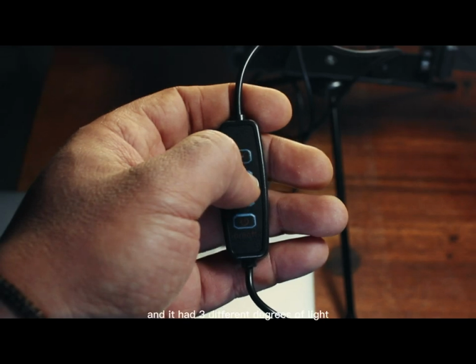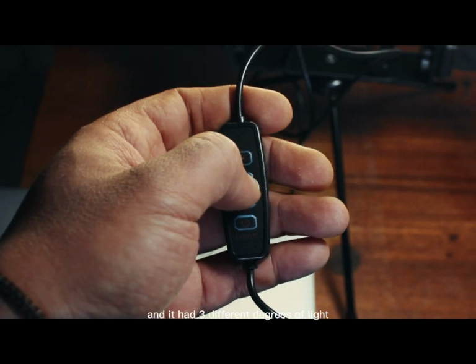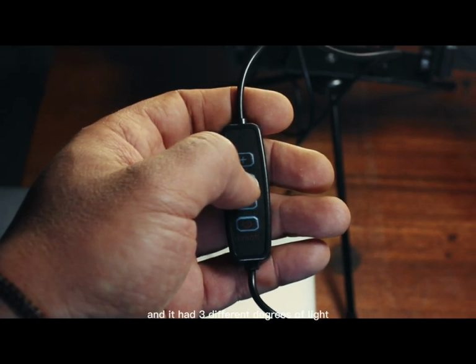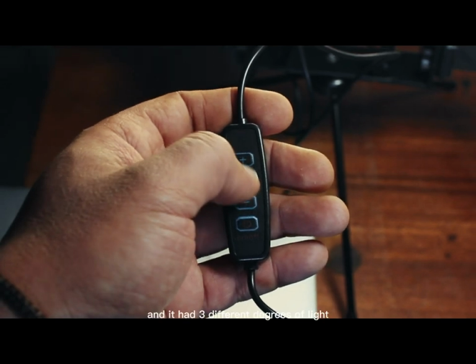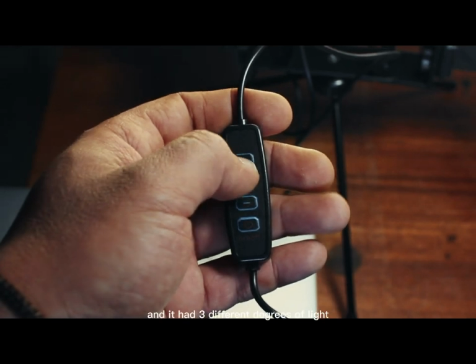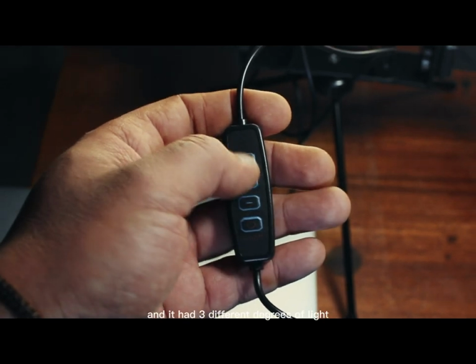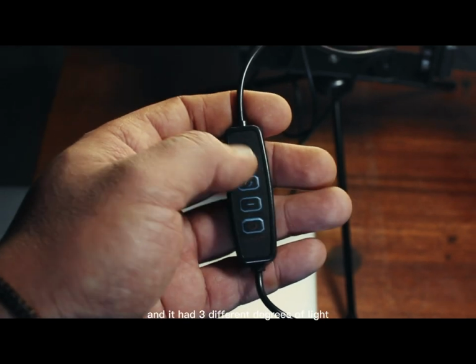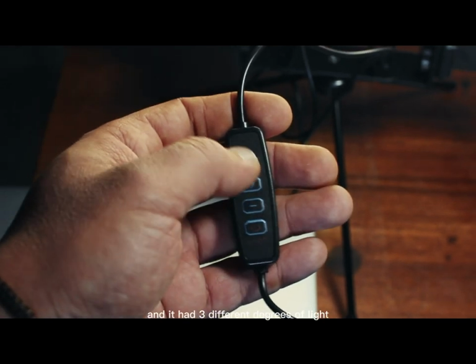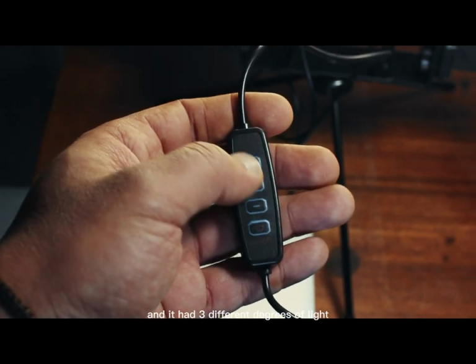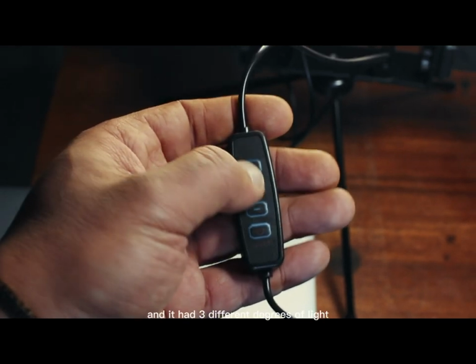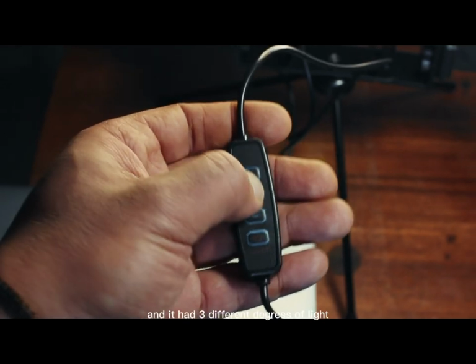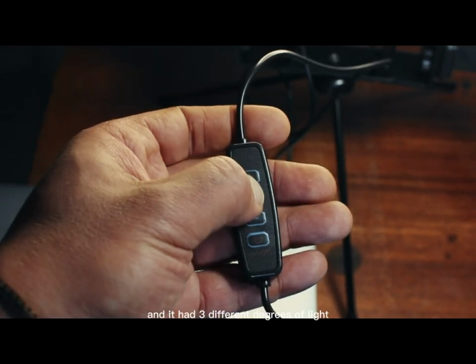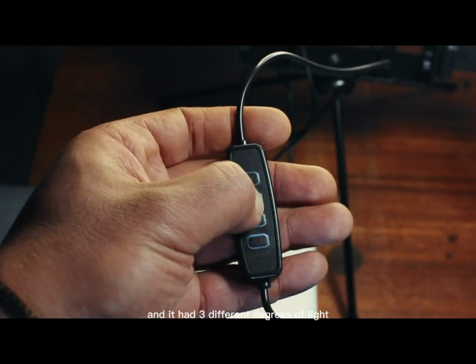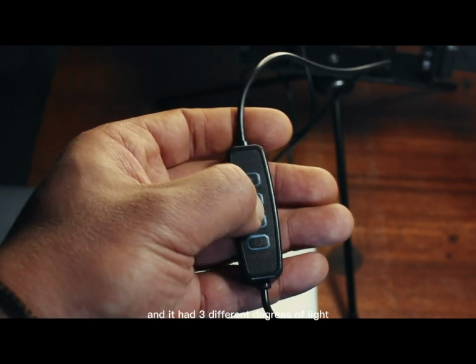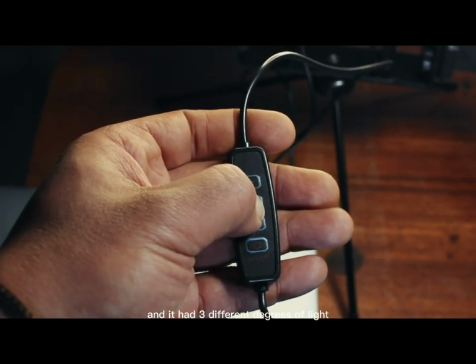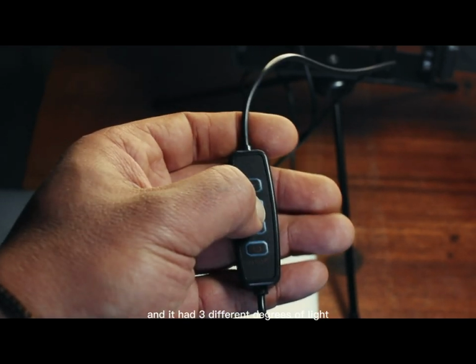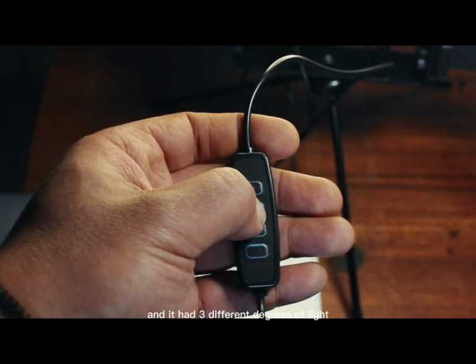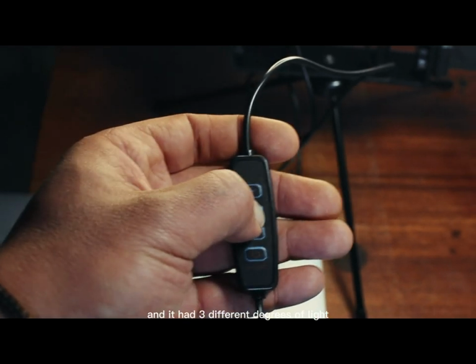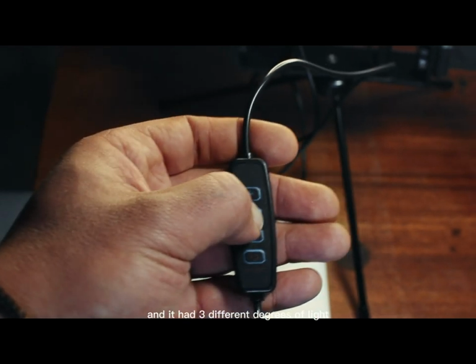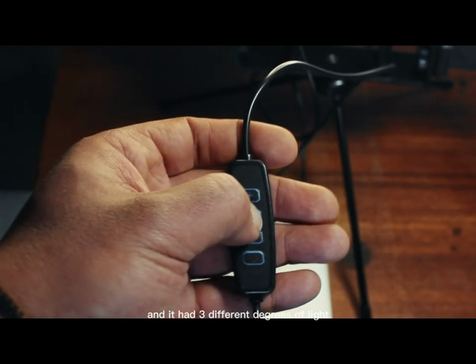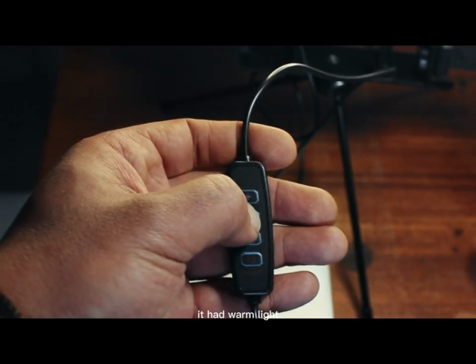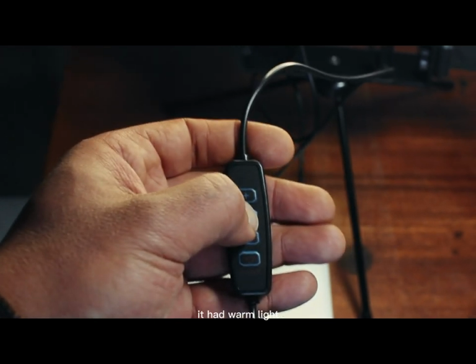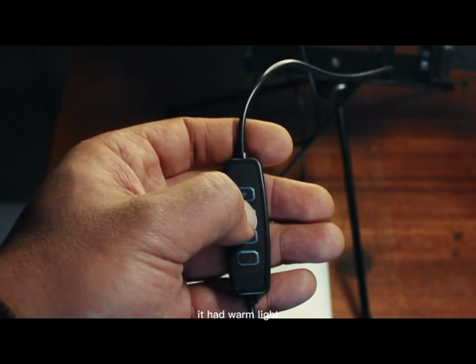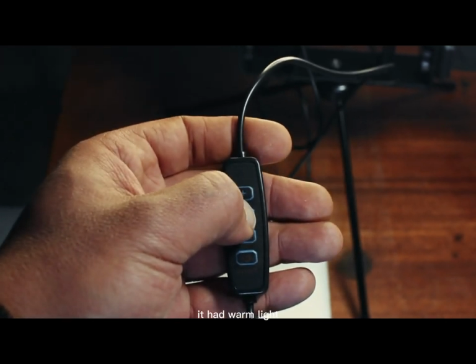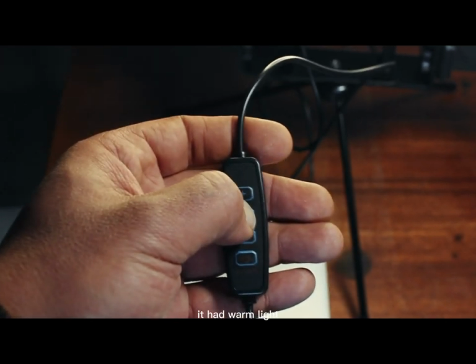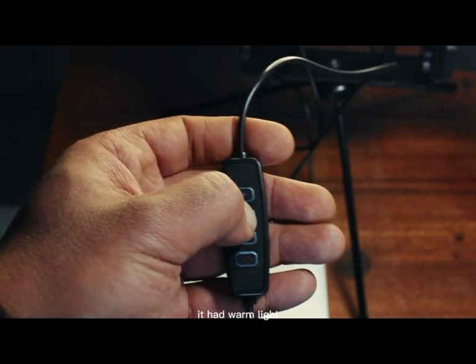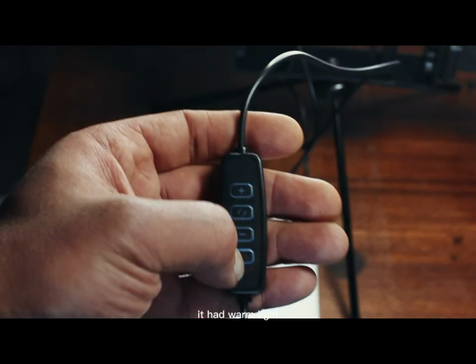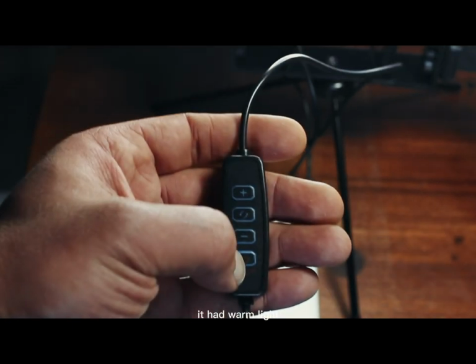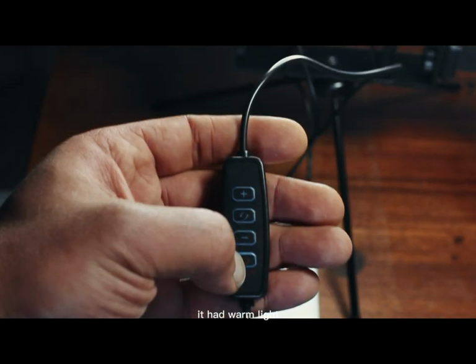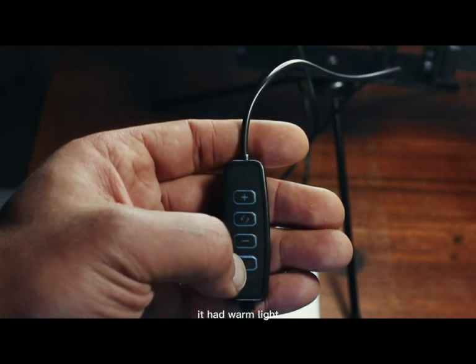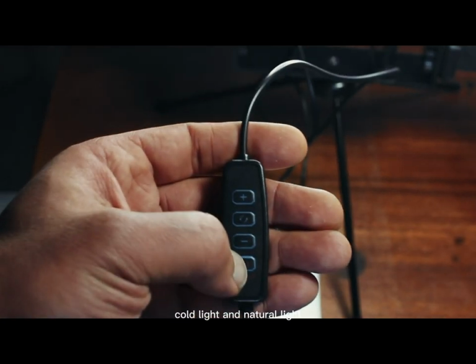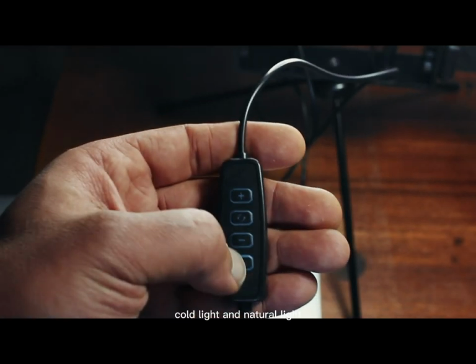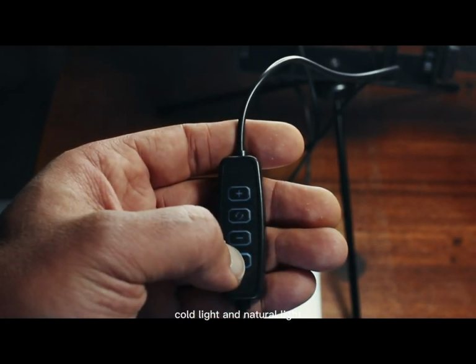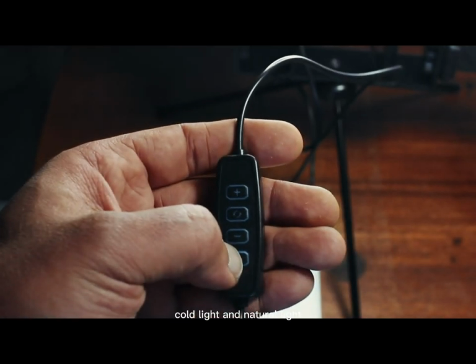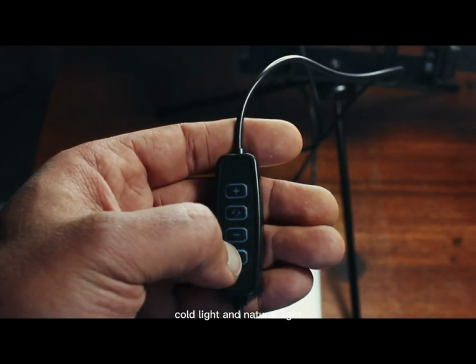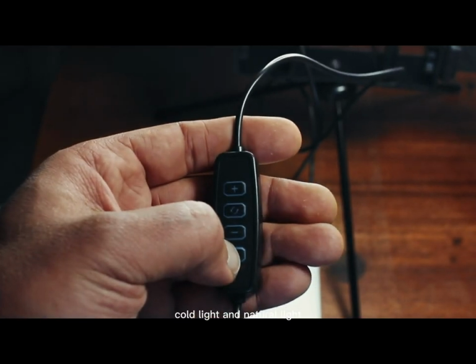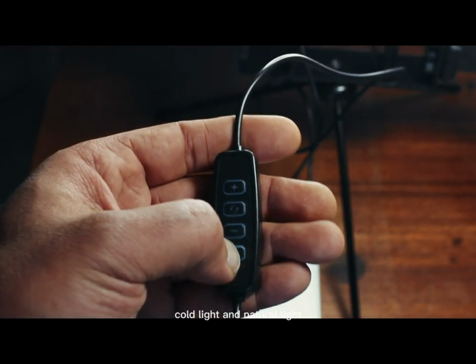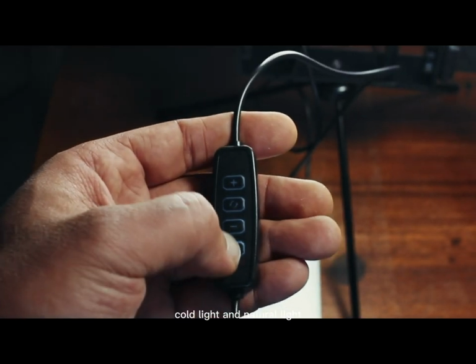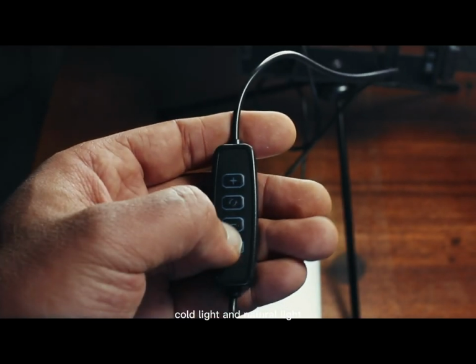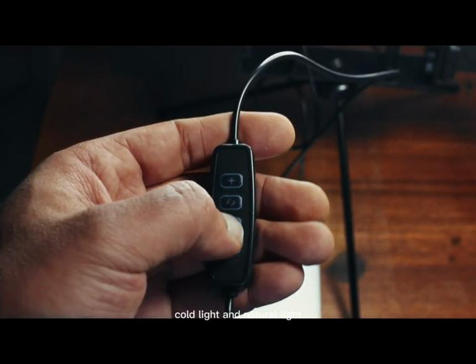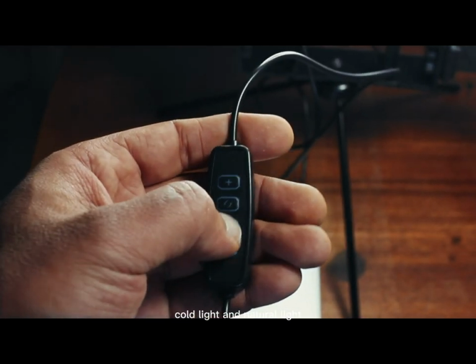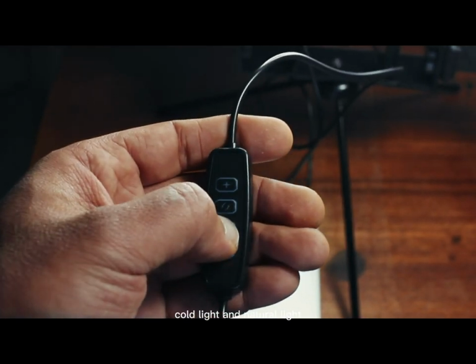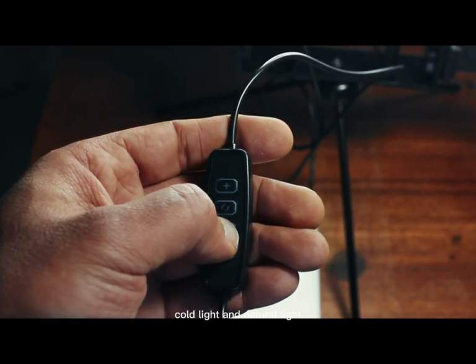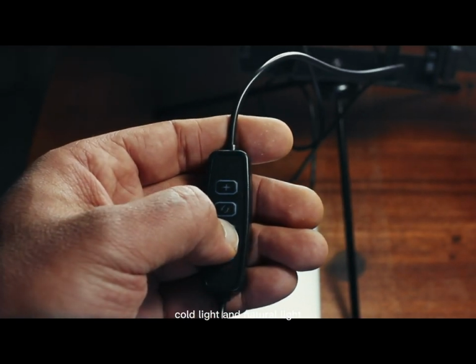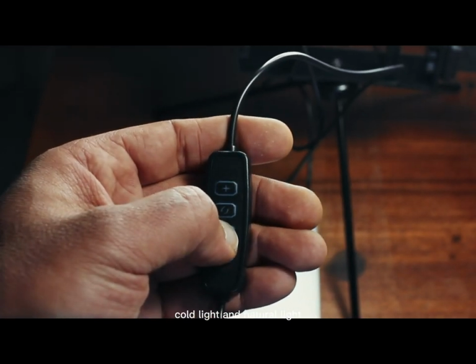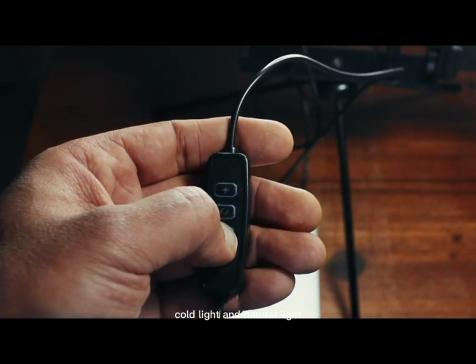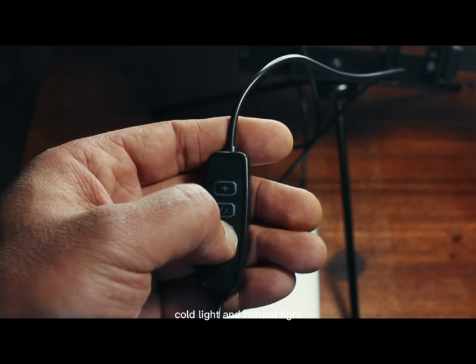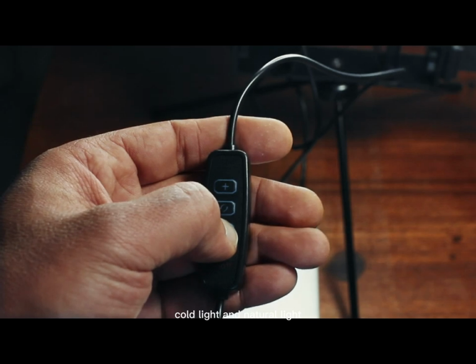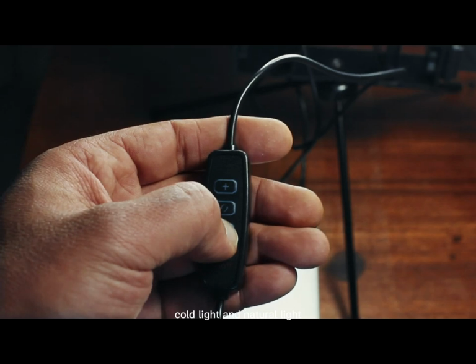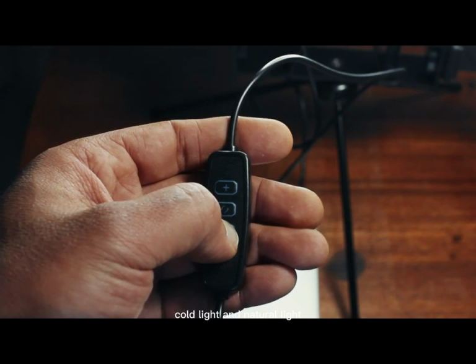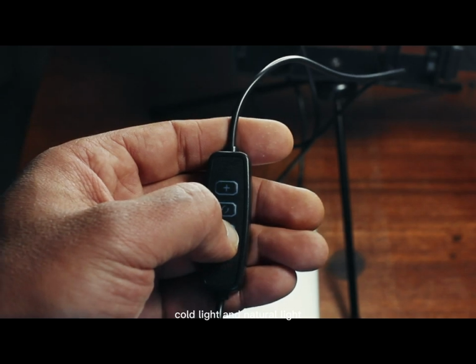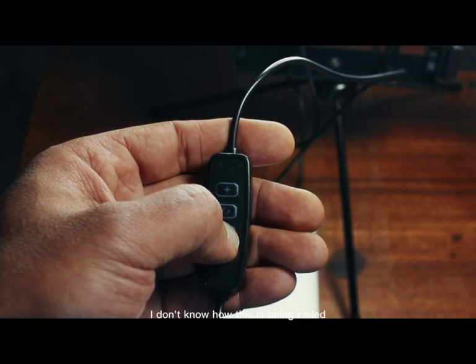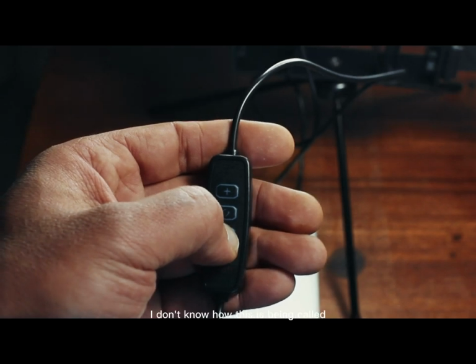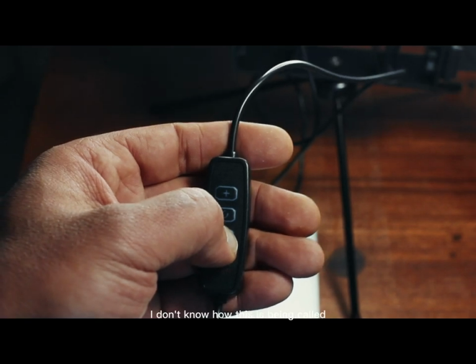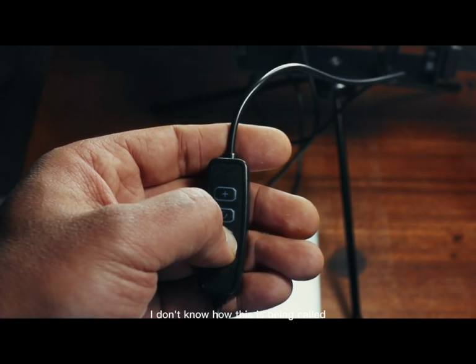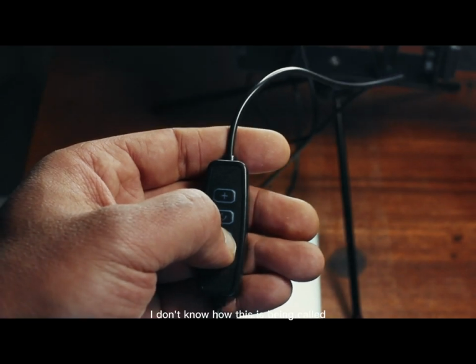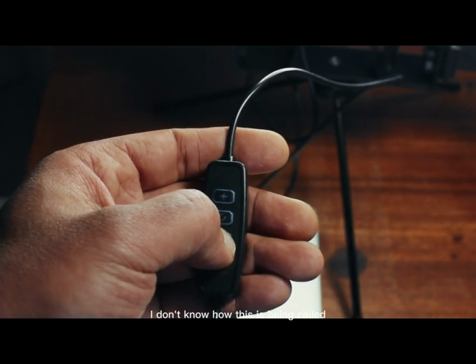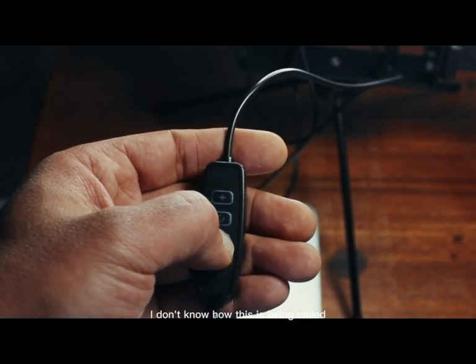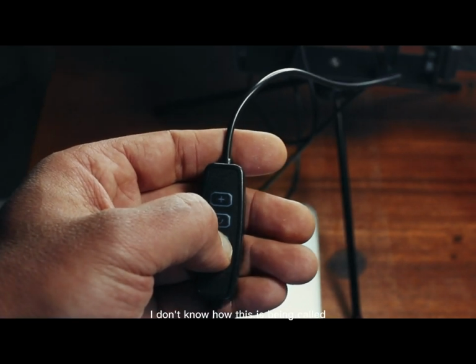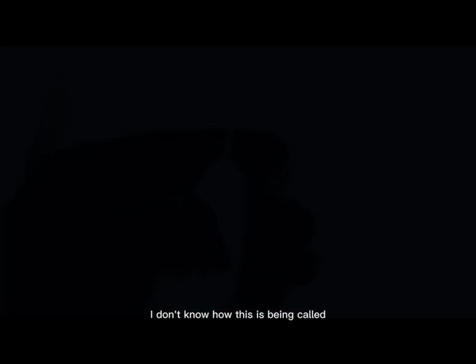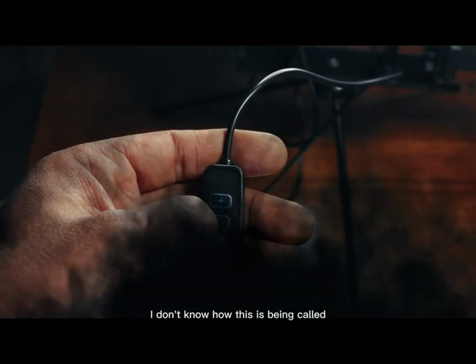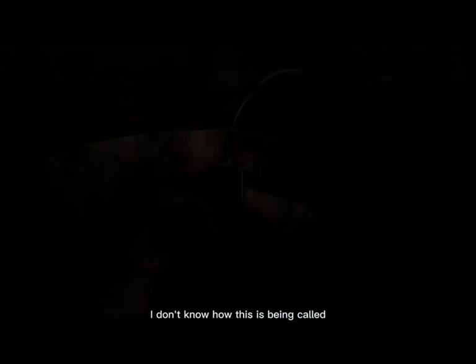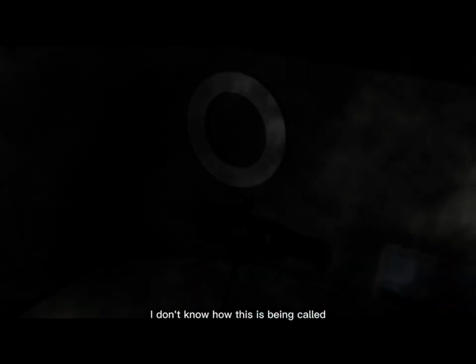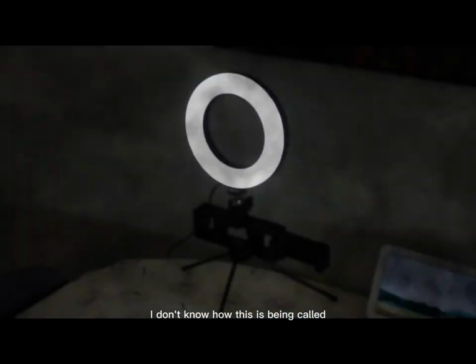It had three different light modes: warm light, cold light, and natural light — I'm not sure what the exact terminology is.